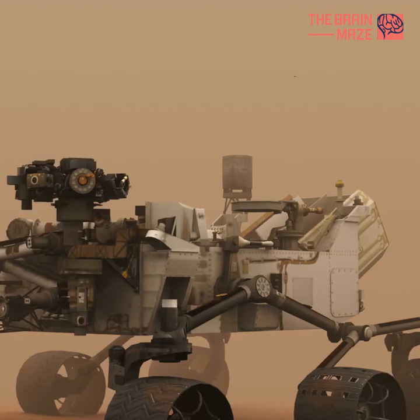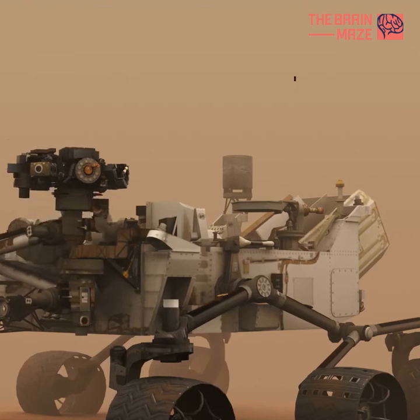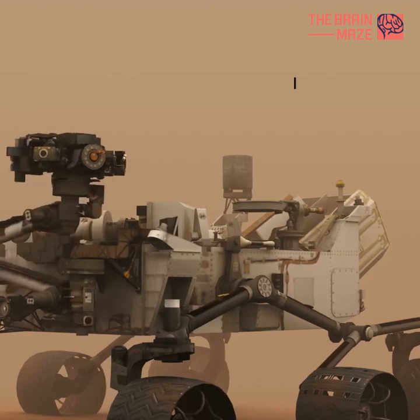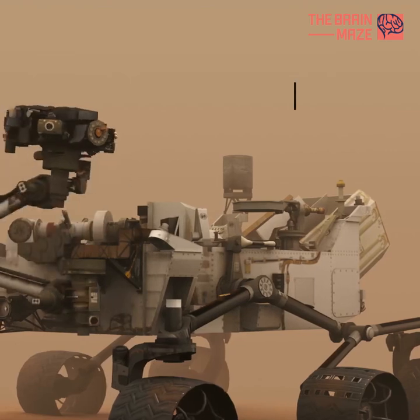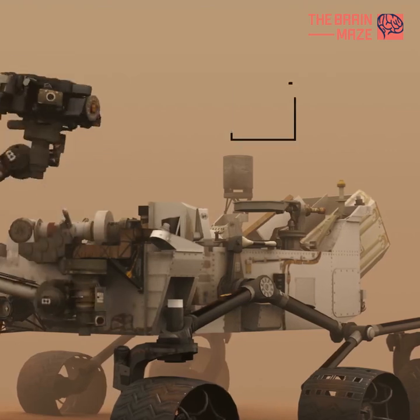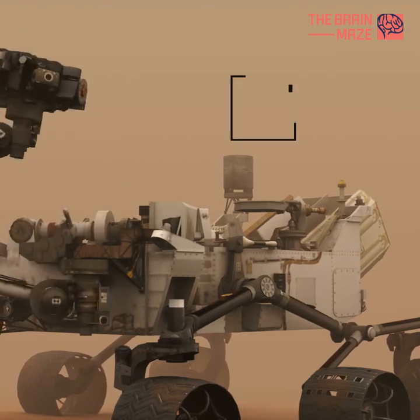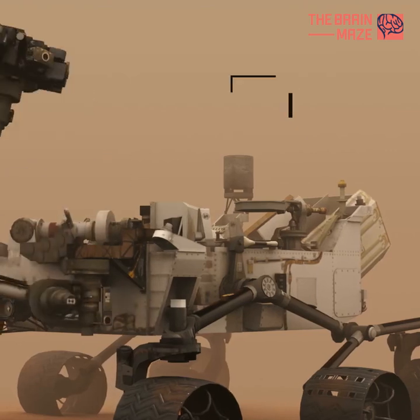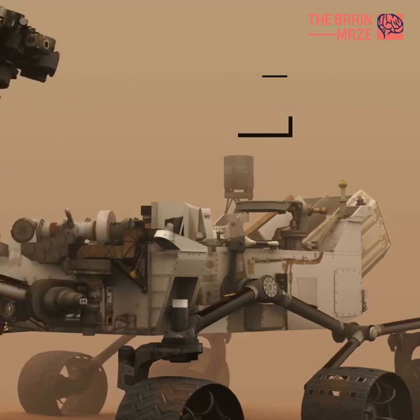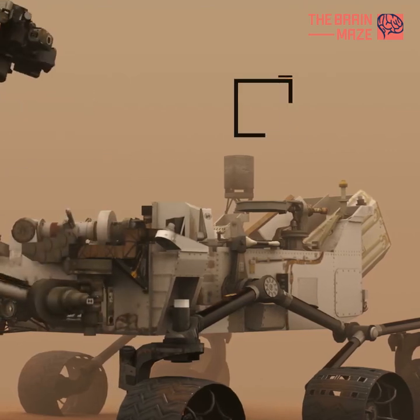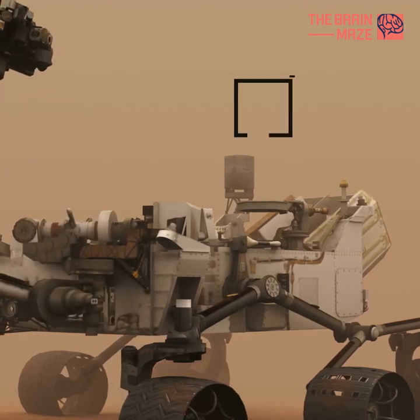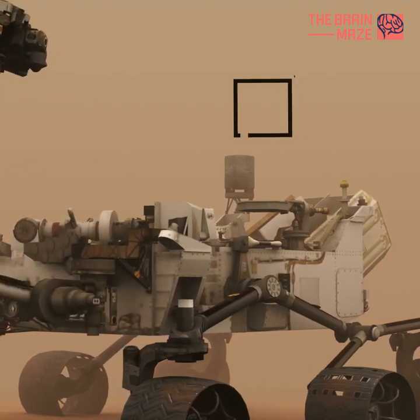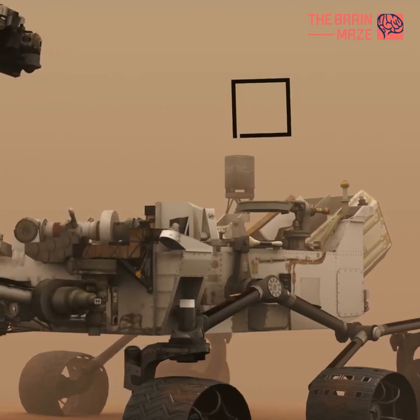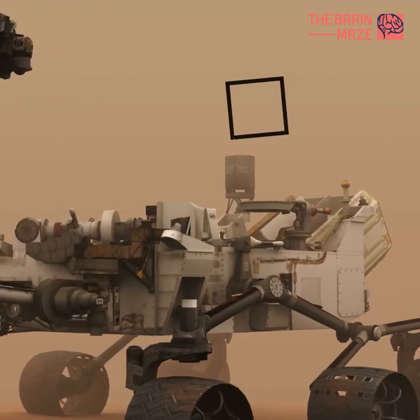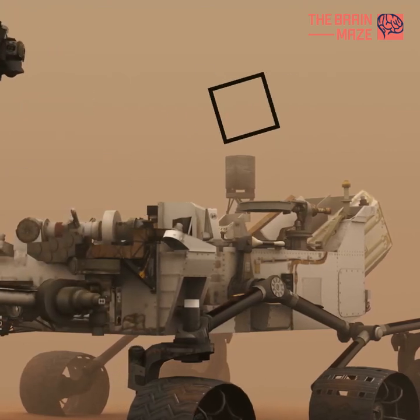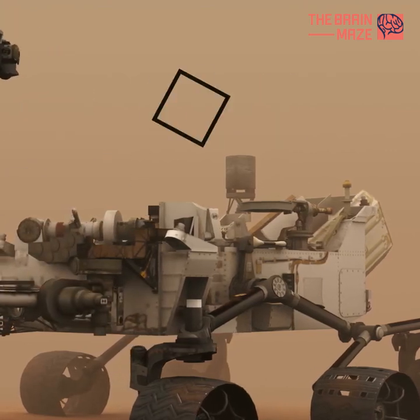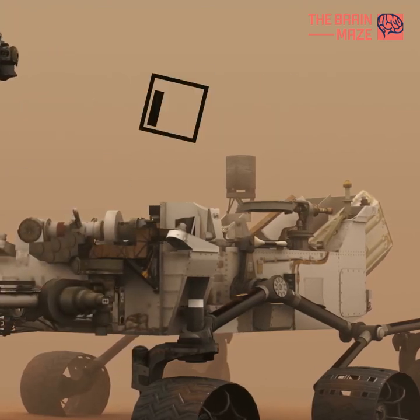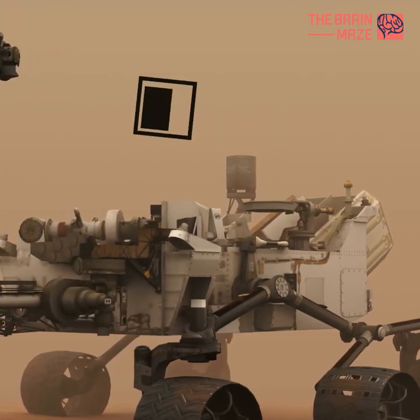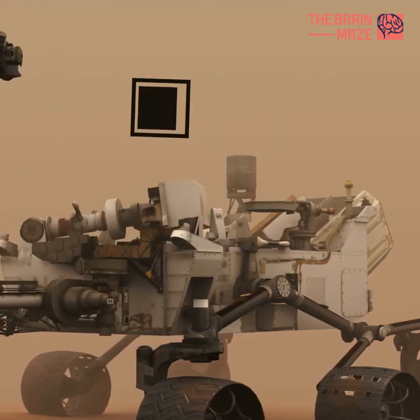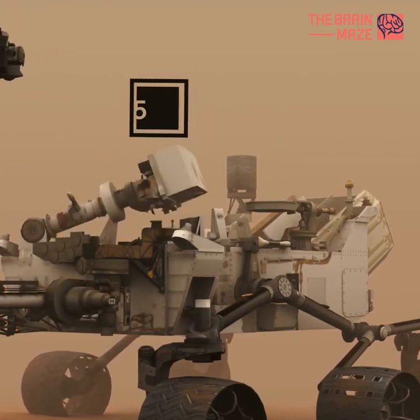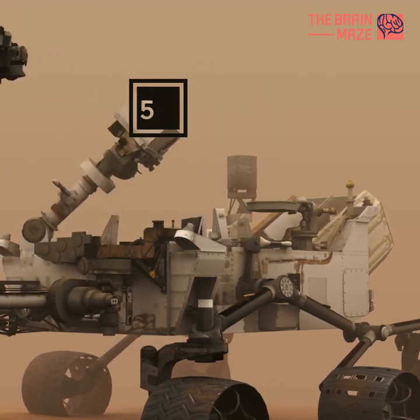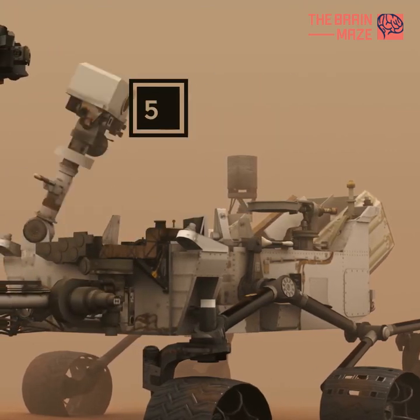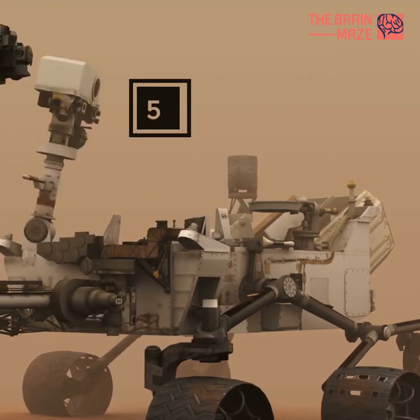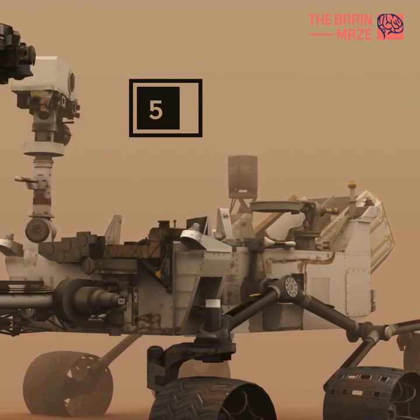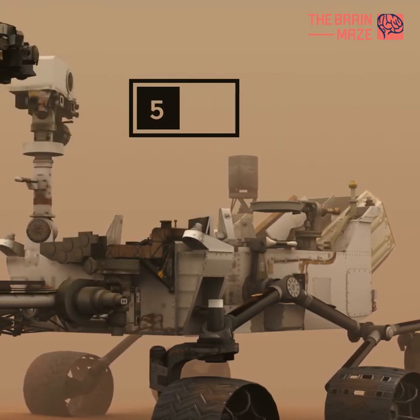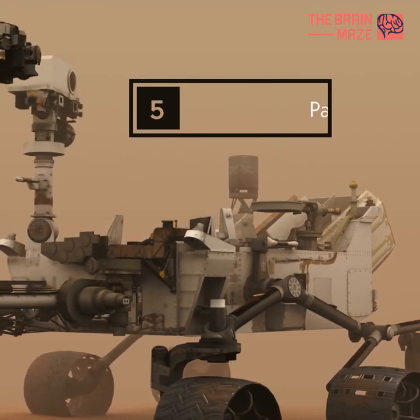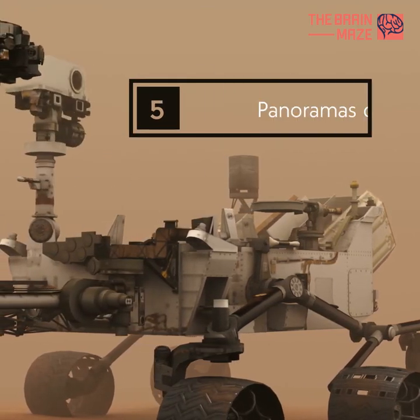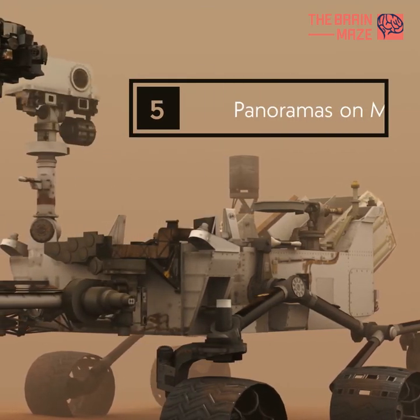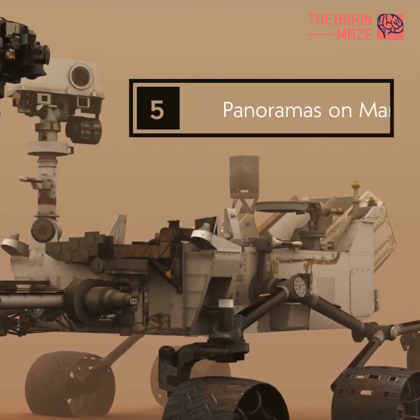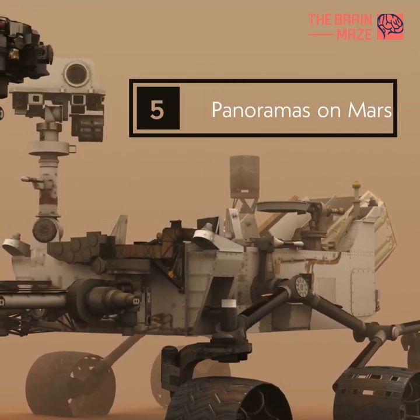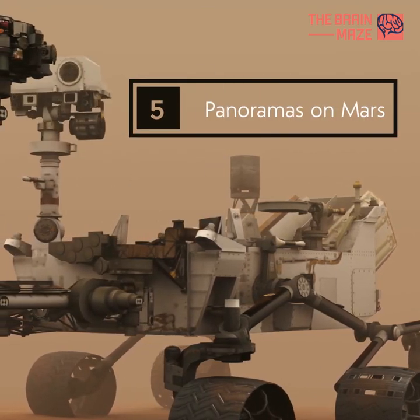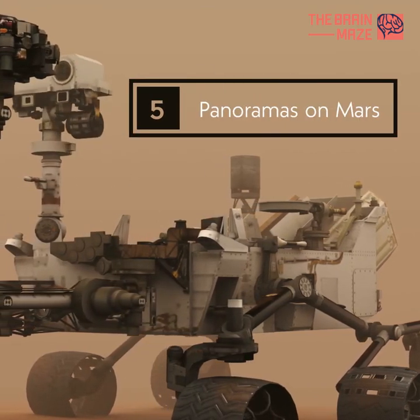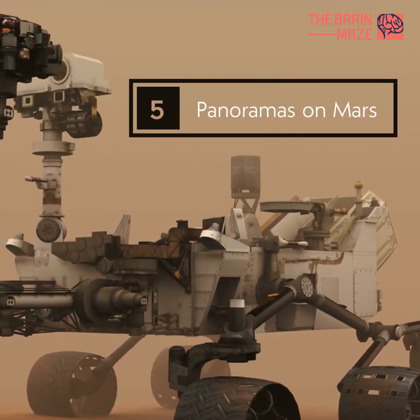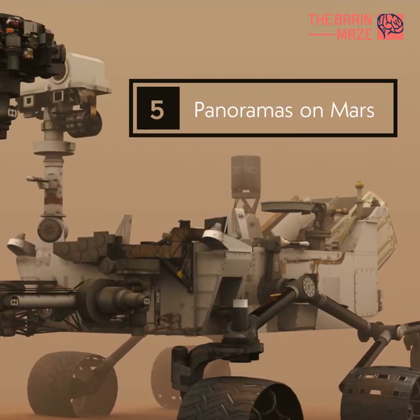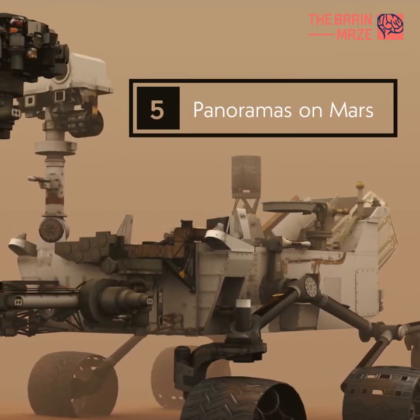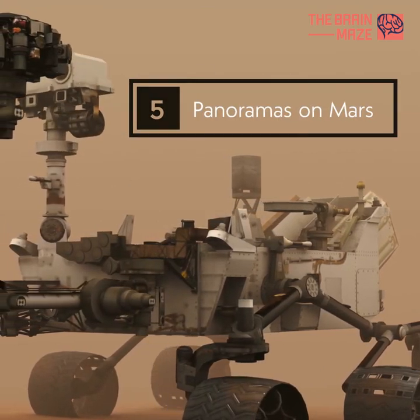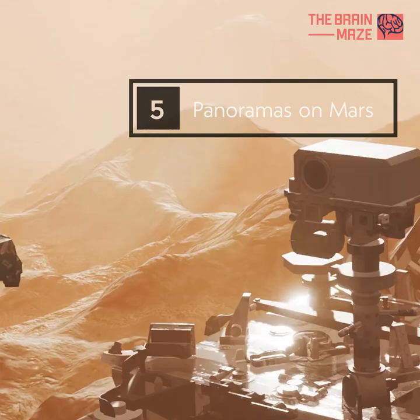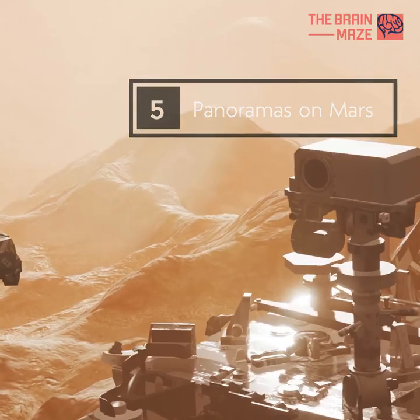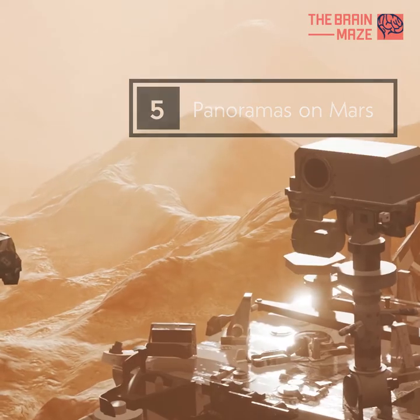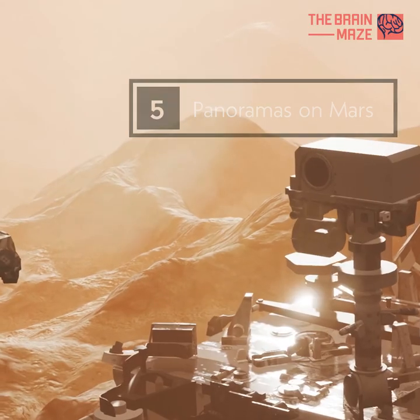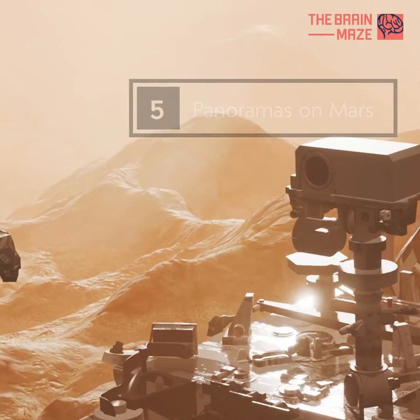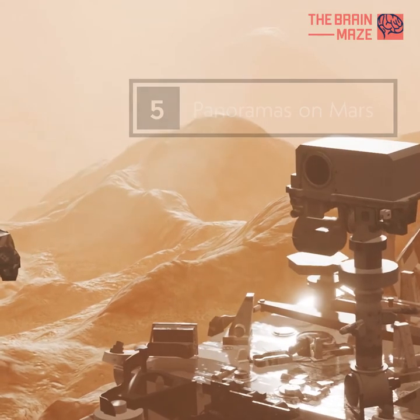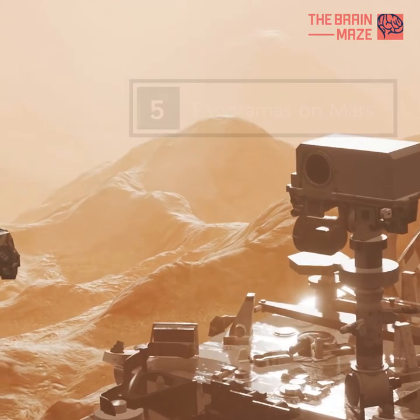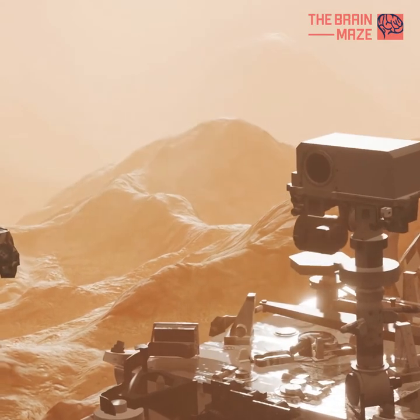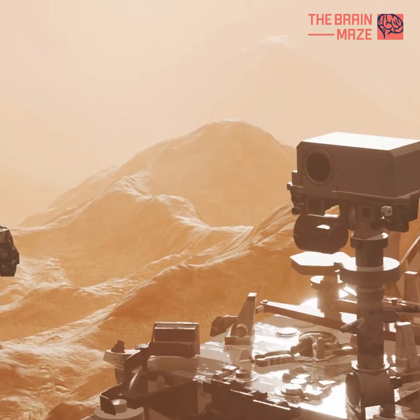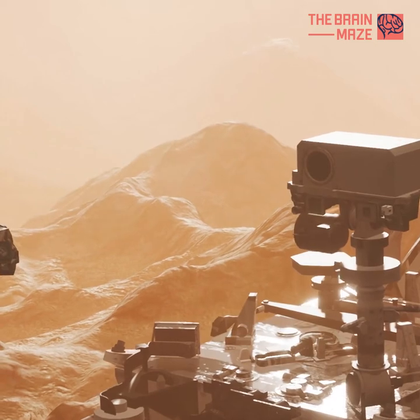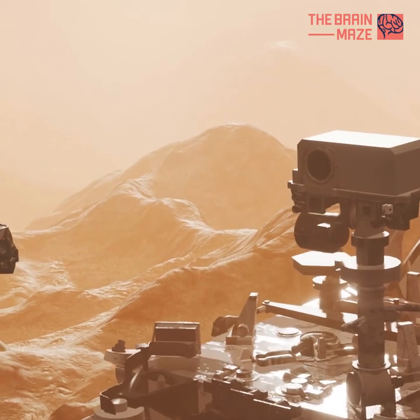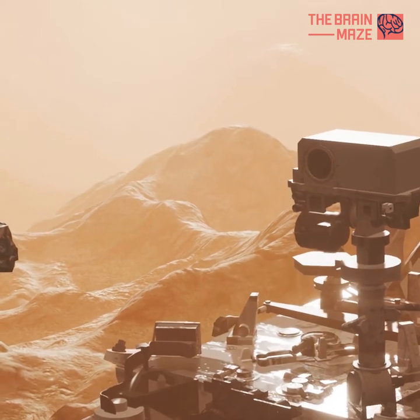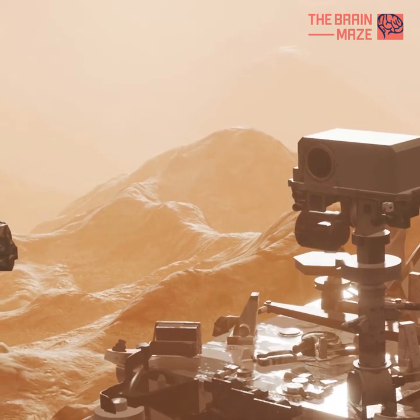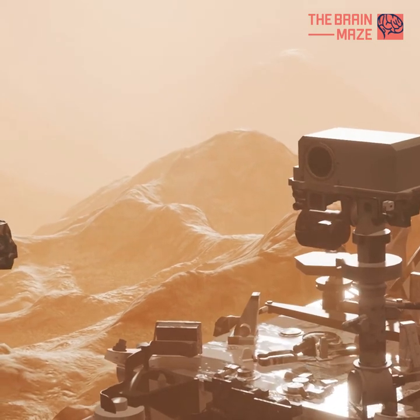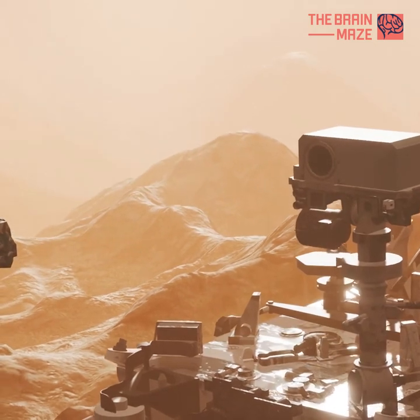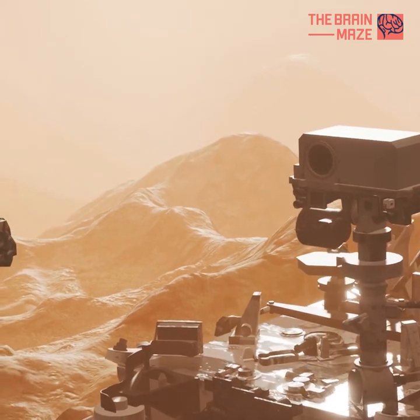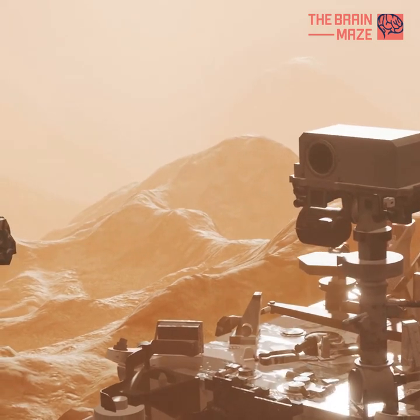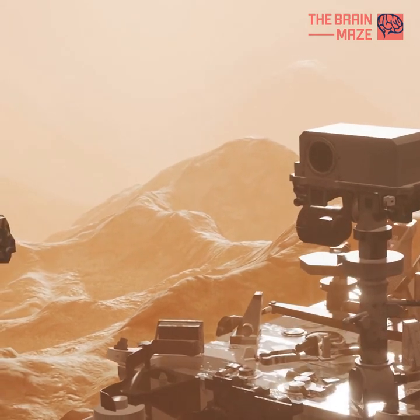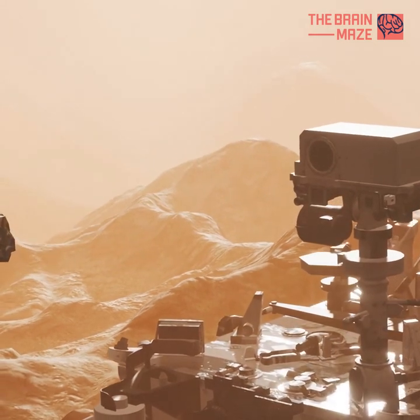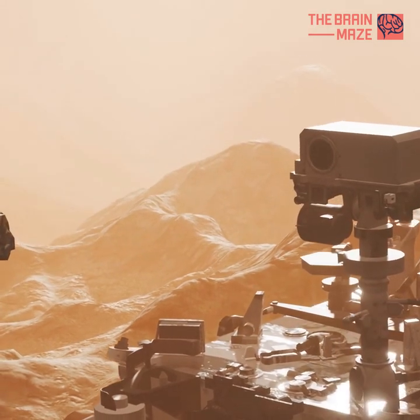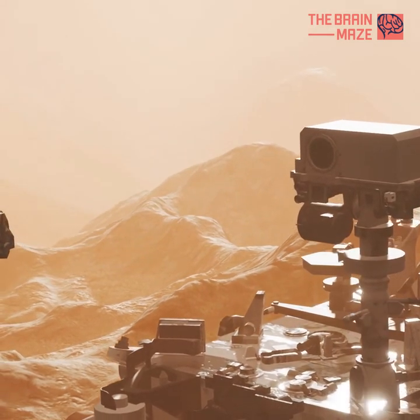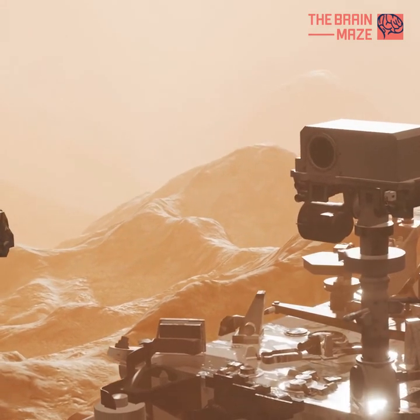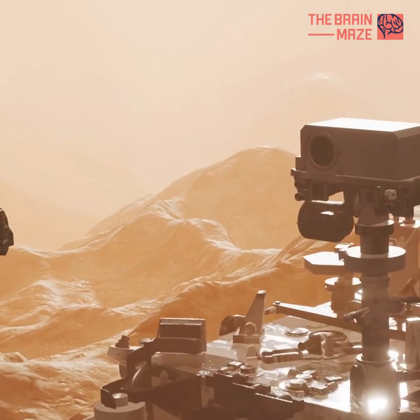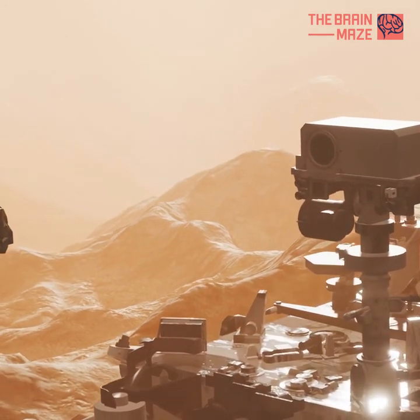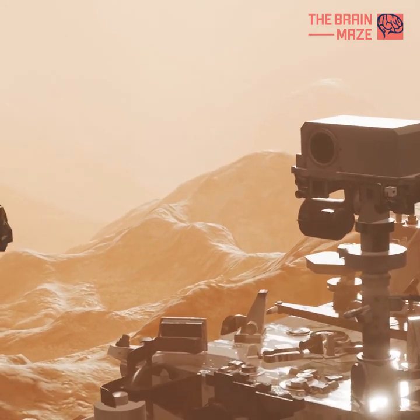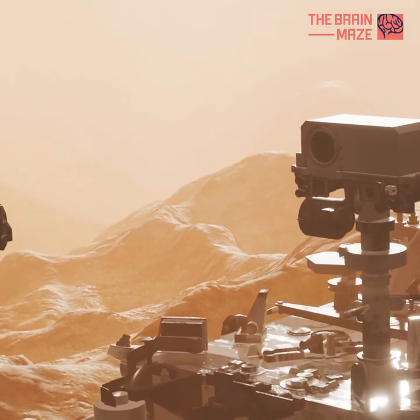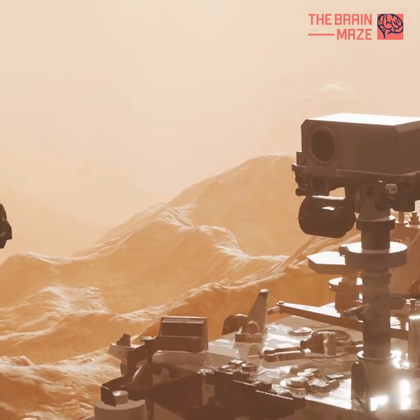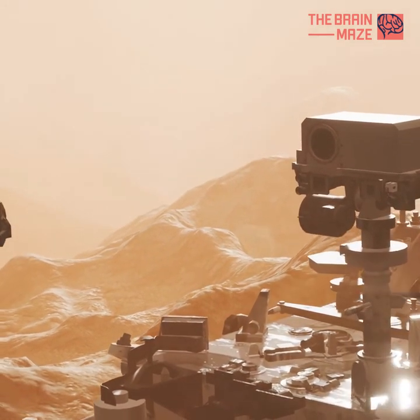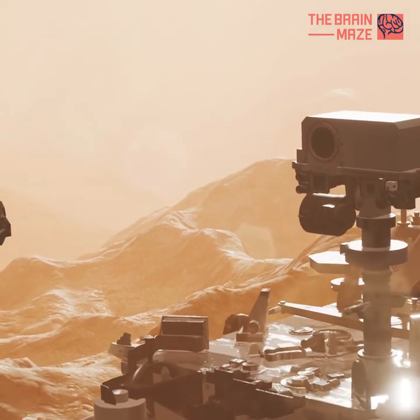Top 5 Mind-Blowing Panoramas on Mars. In this video, you will find the top 5 most amazing panoramas on Mars.